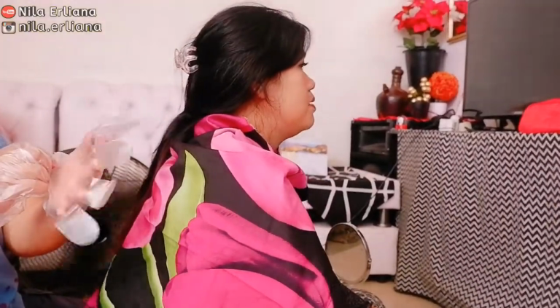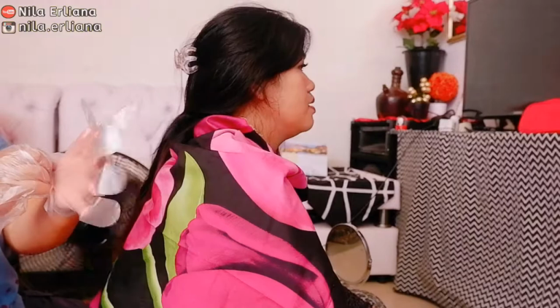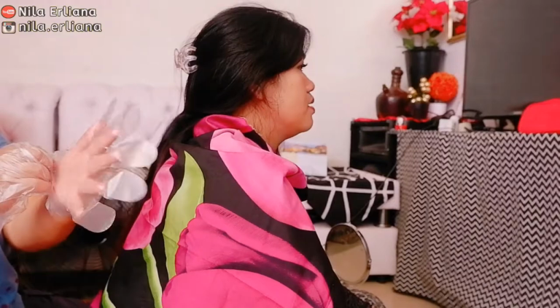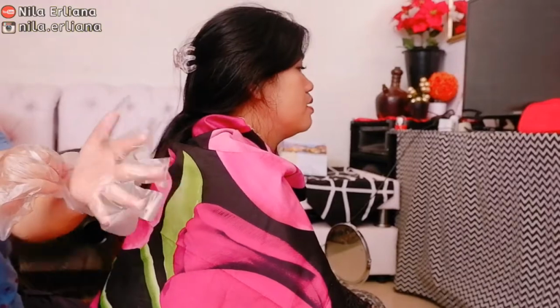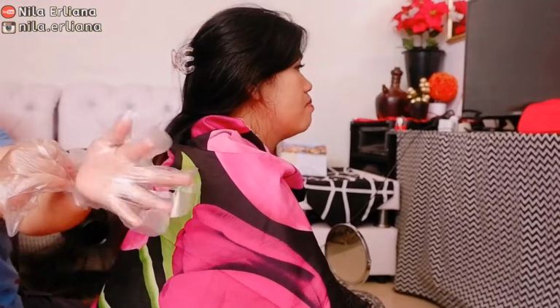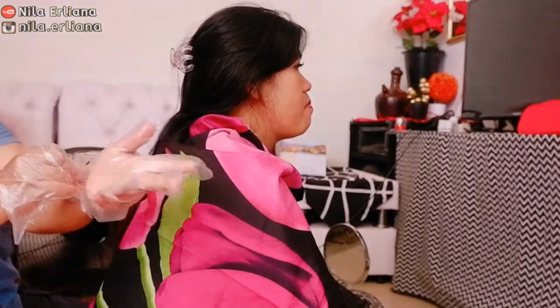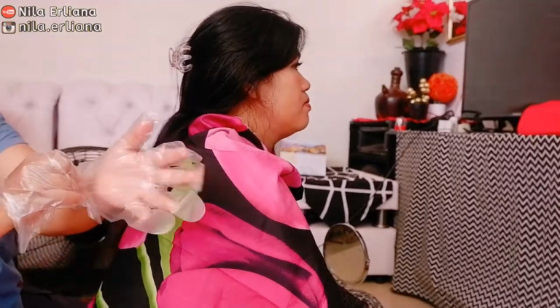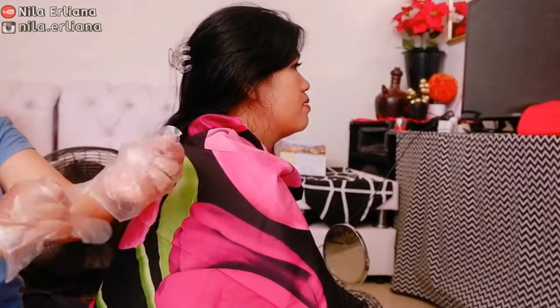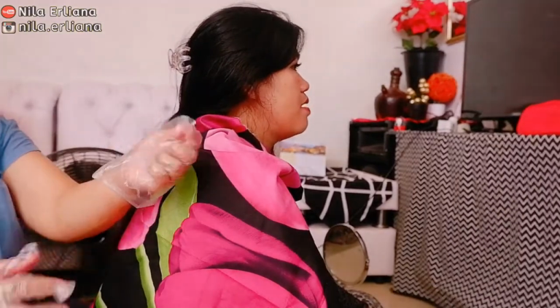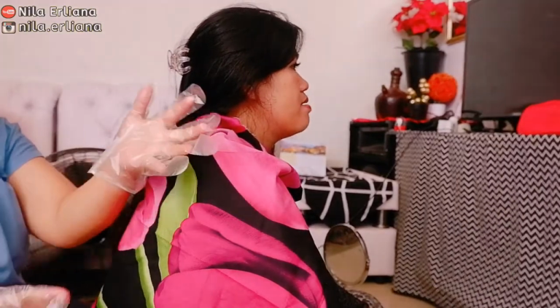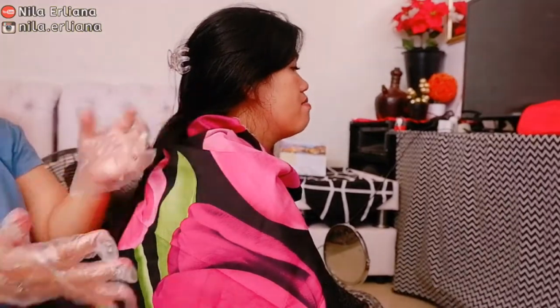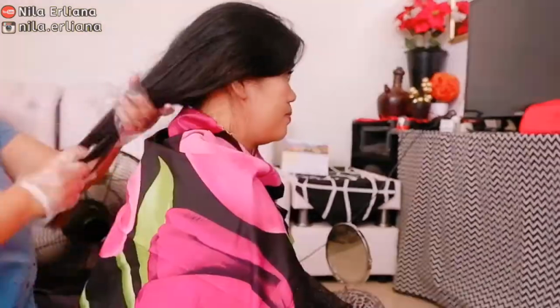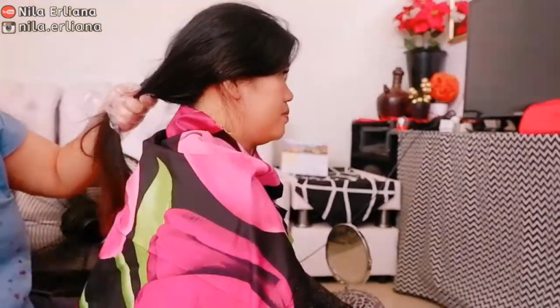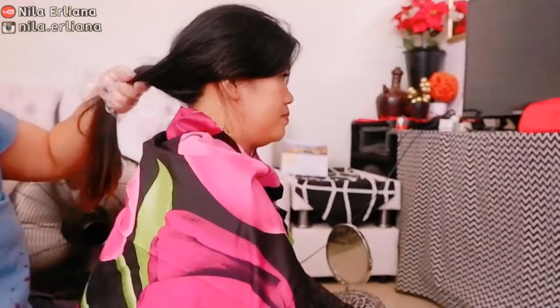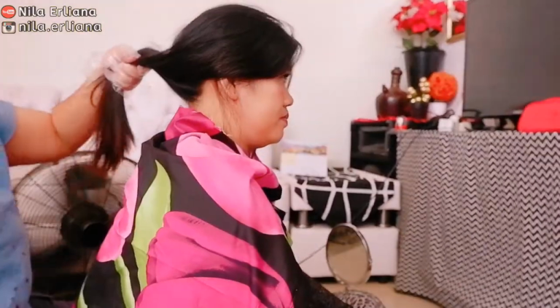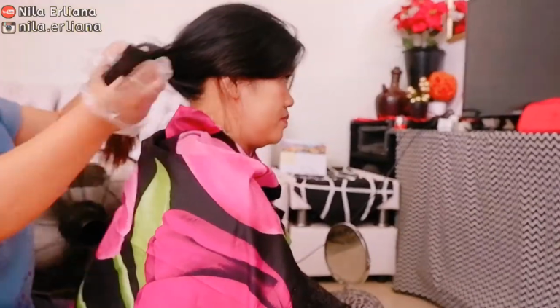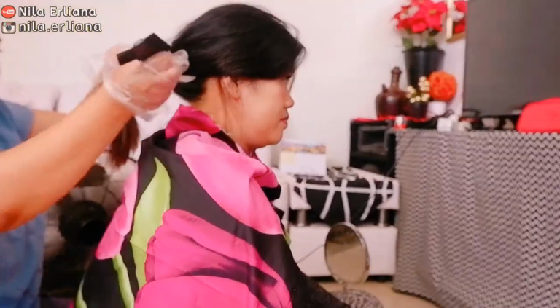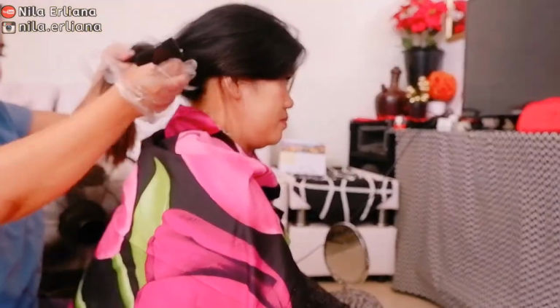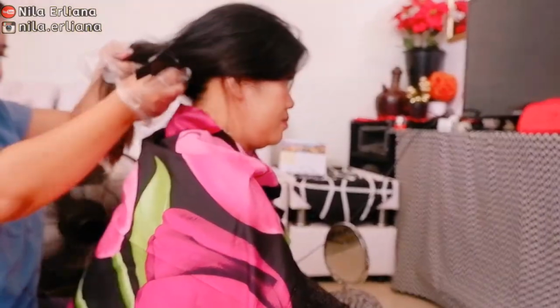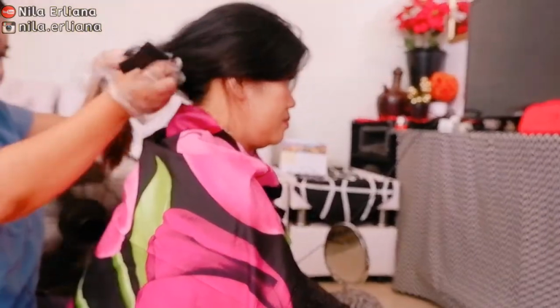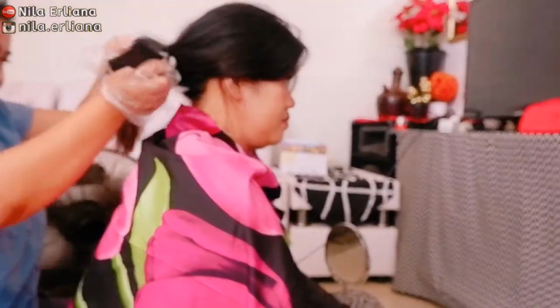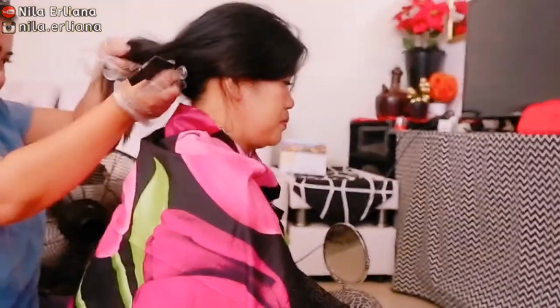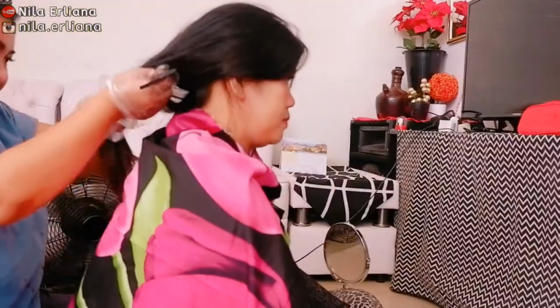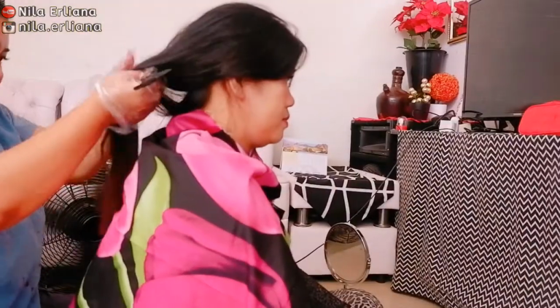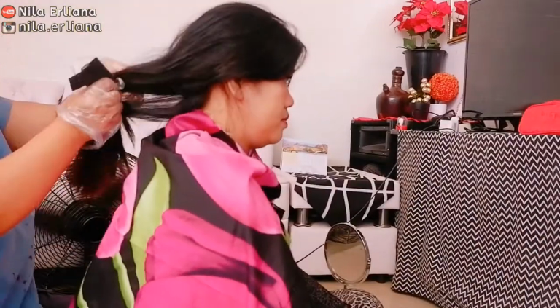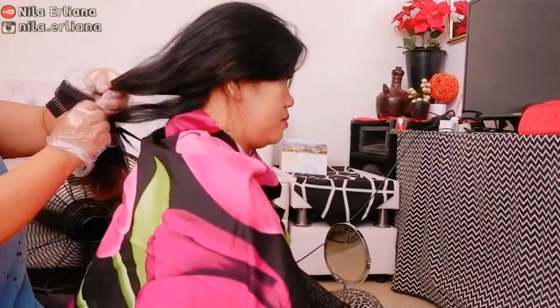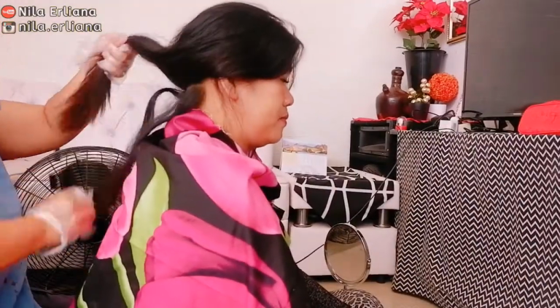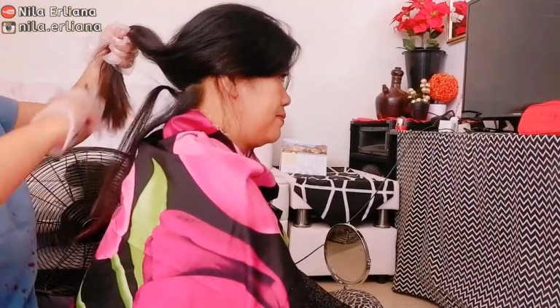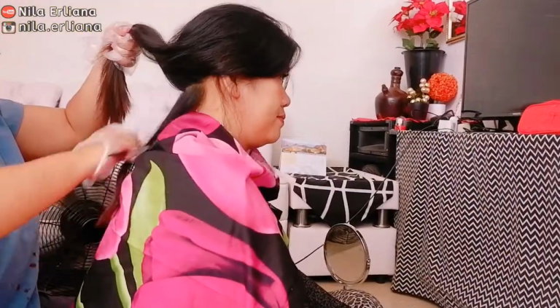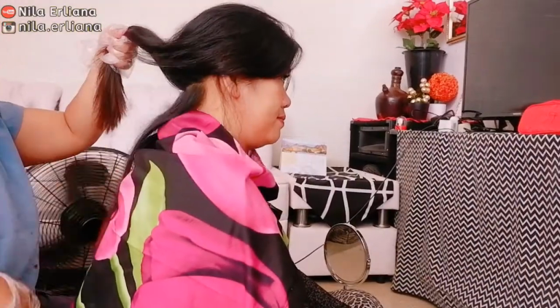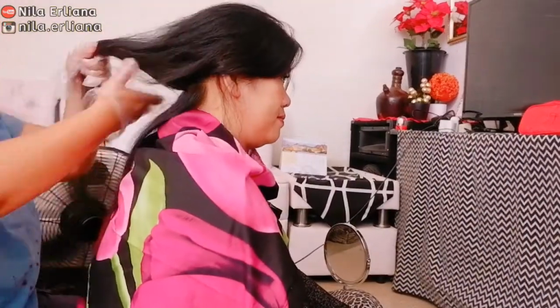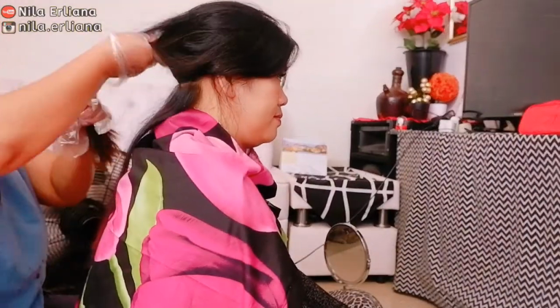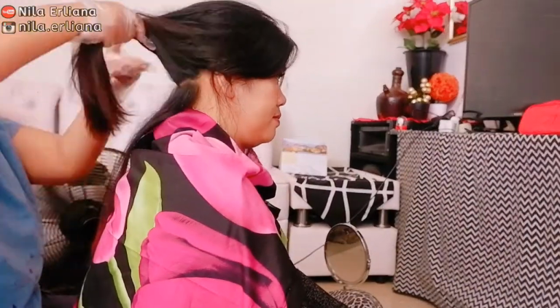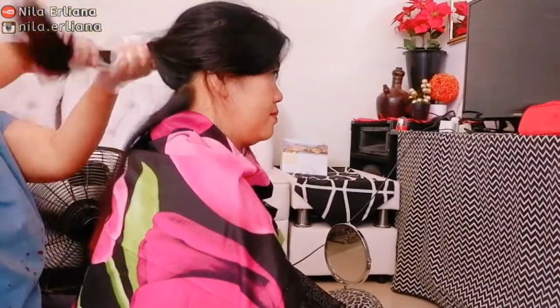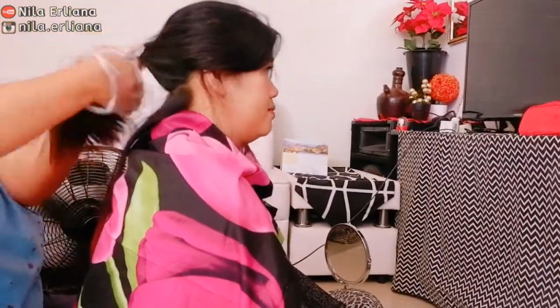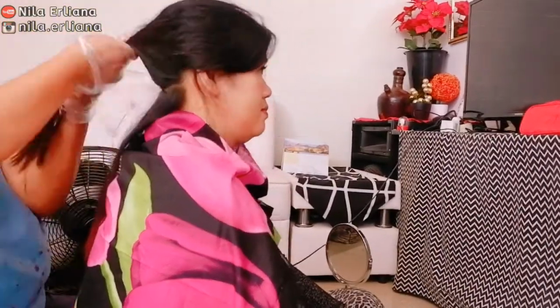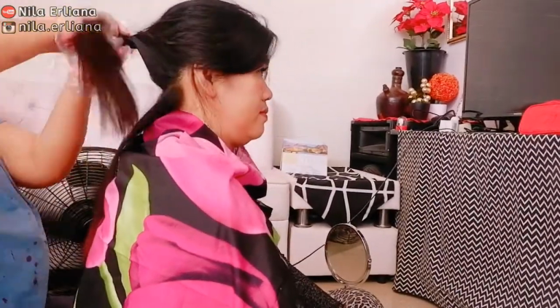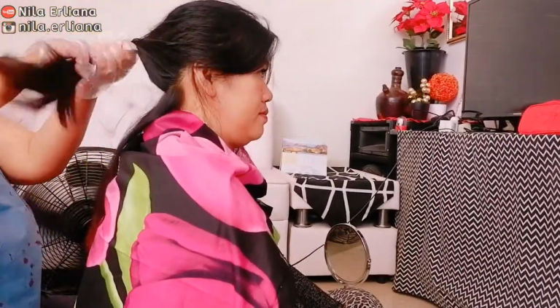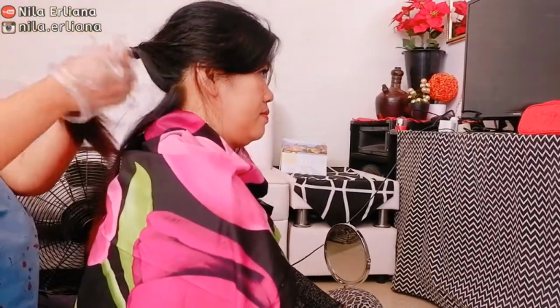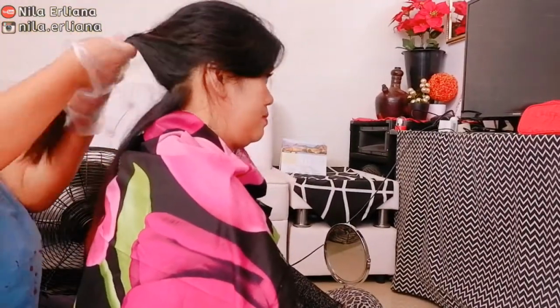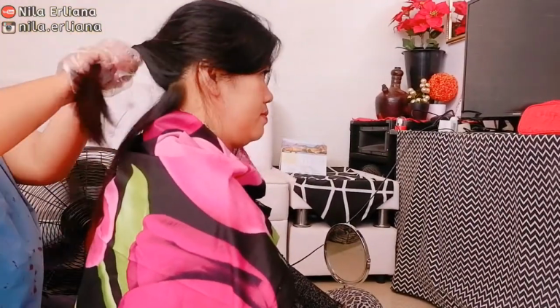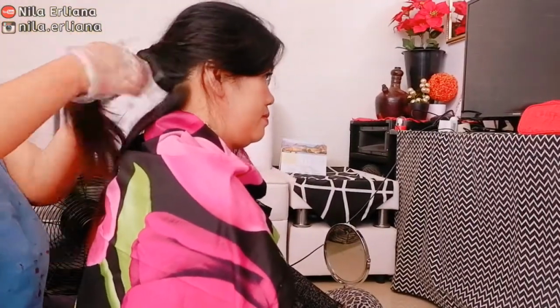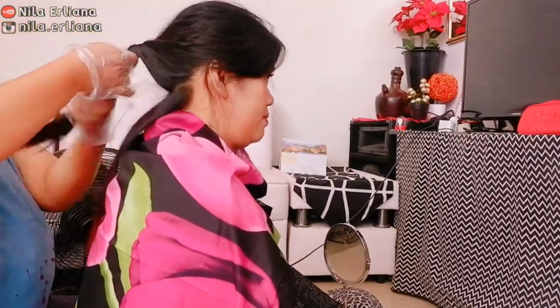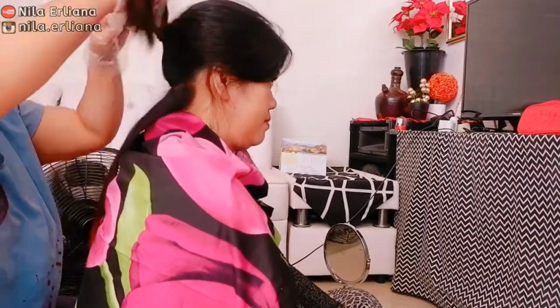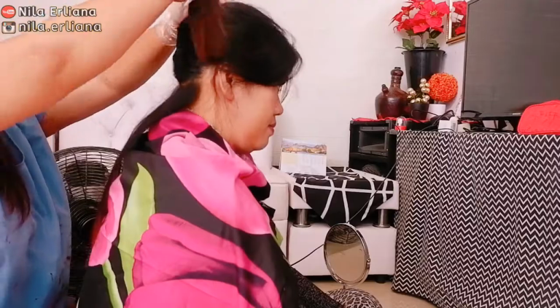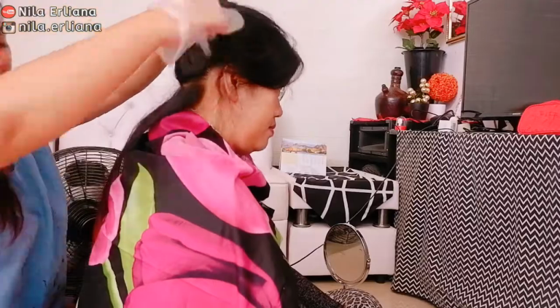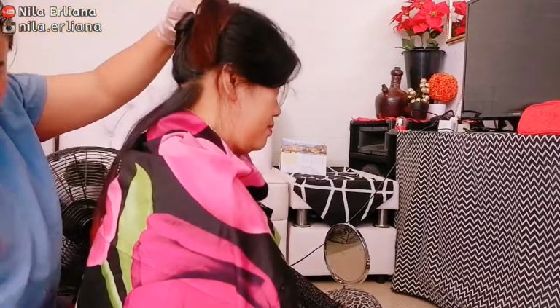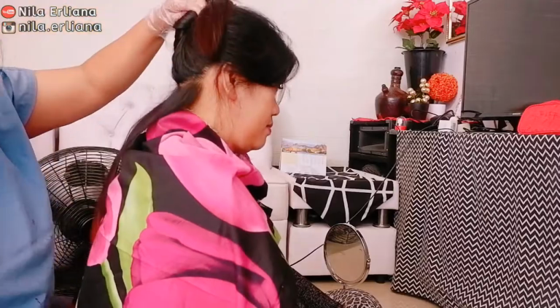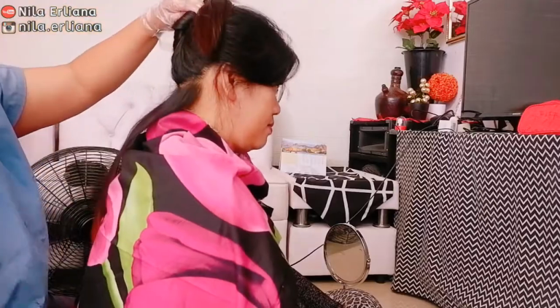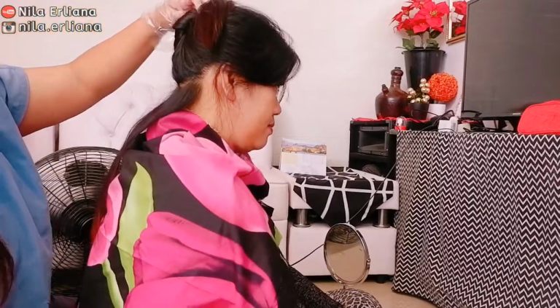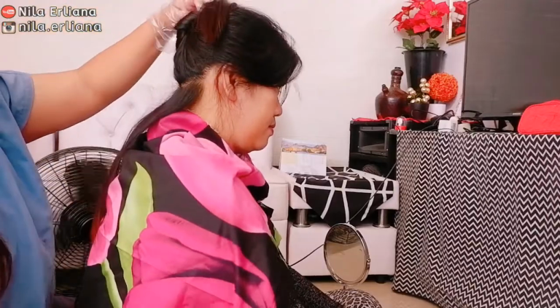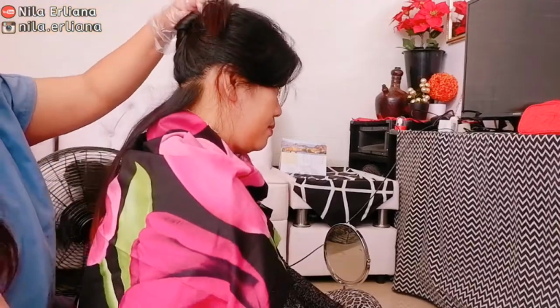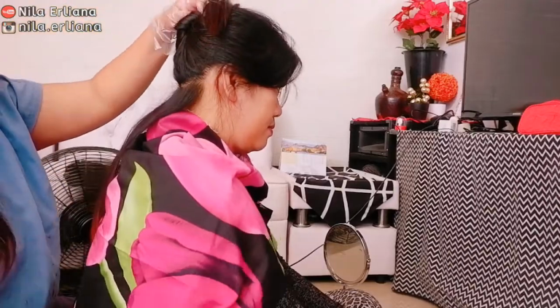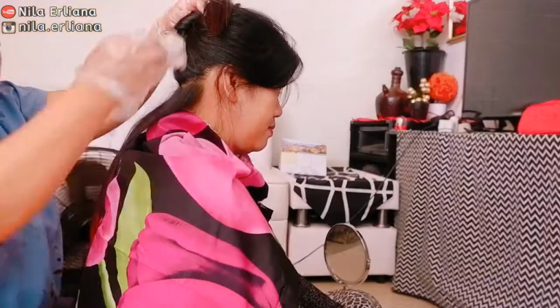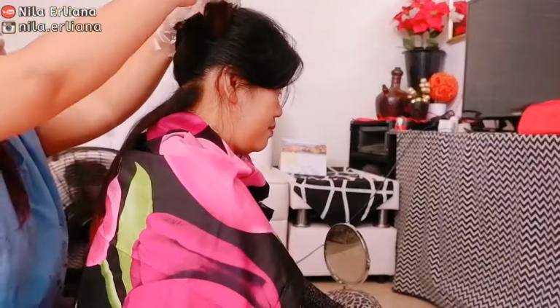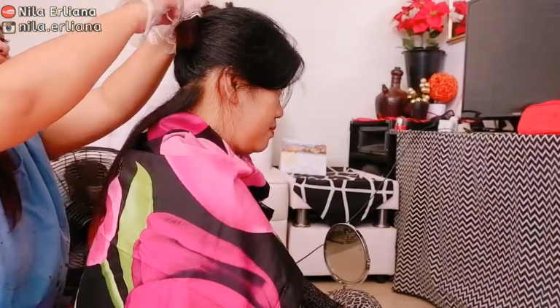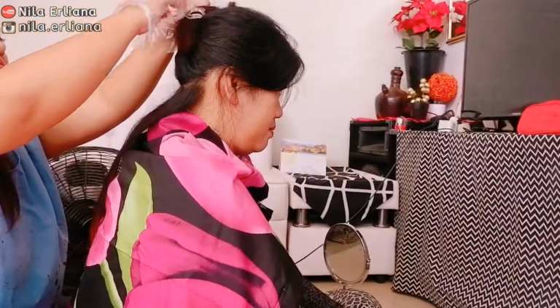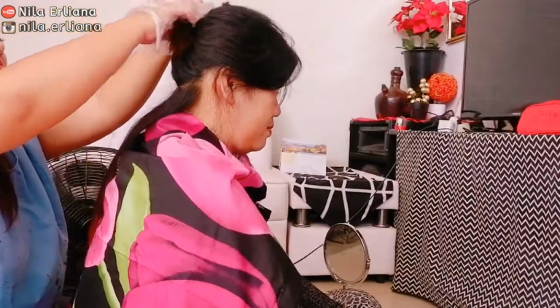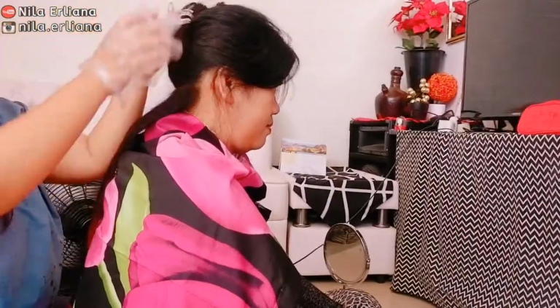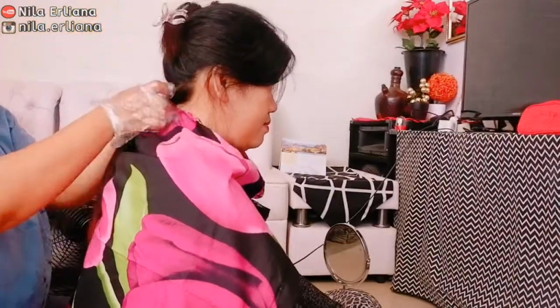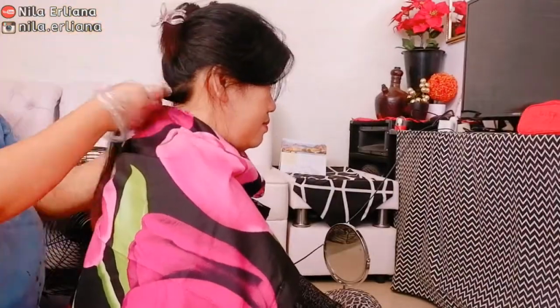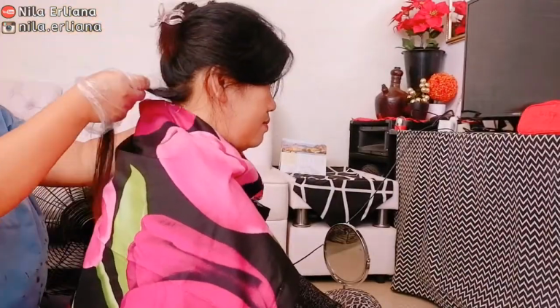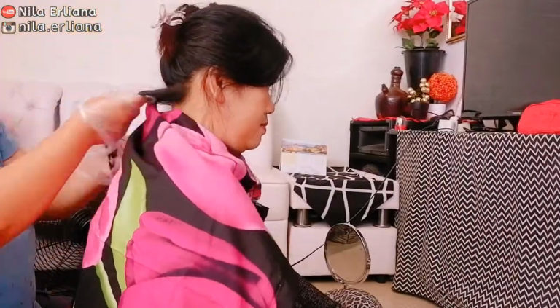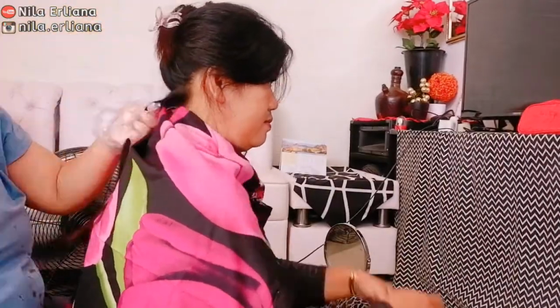Sebelum dimulai, pakai dulu sarung tangannya dan jangan lupa pakai penutup badan biar tidak tembus ke baju dan biar tidak kotor ke mana-mana.